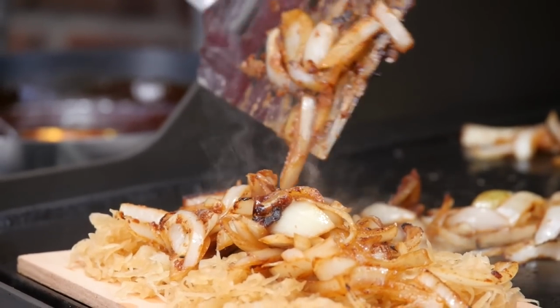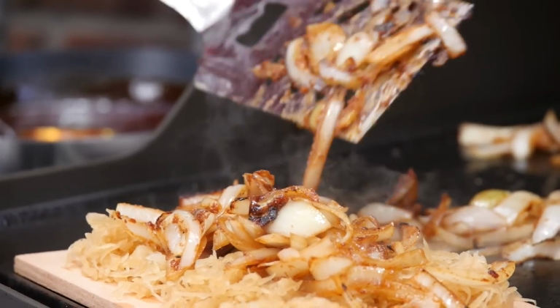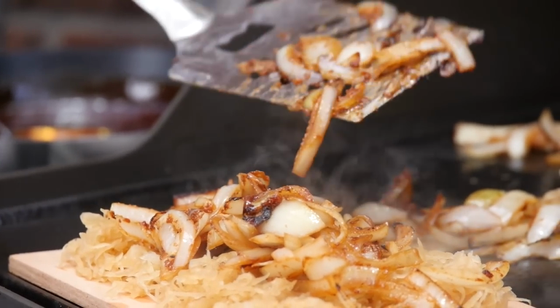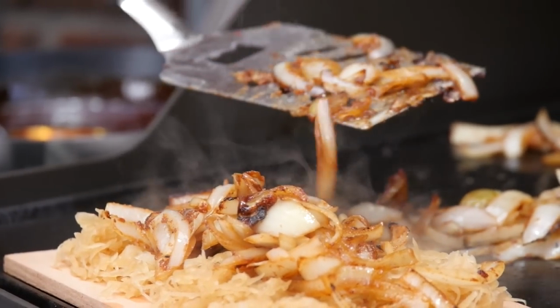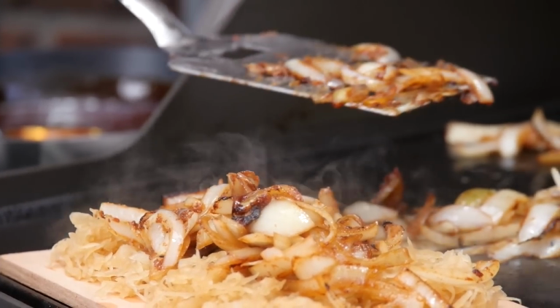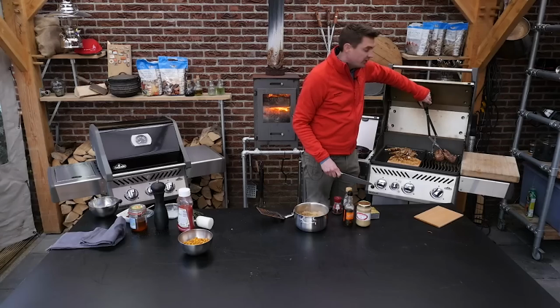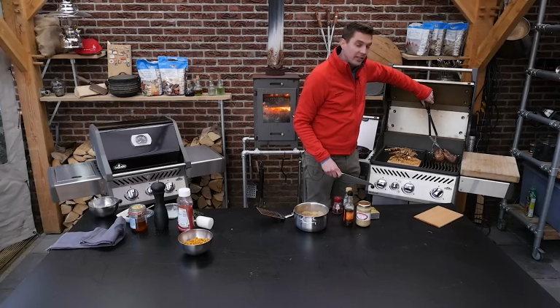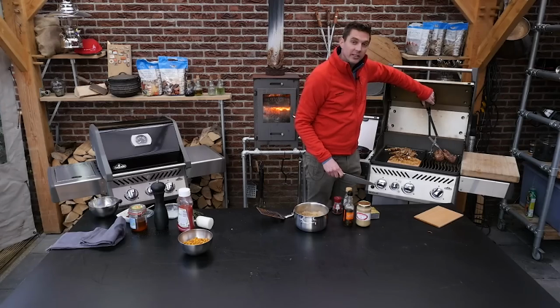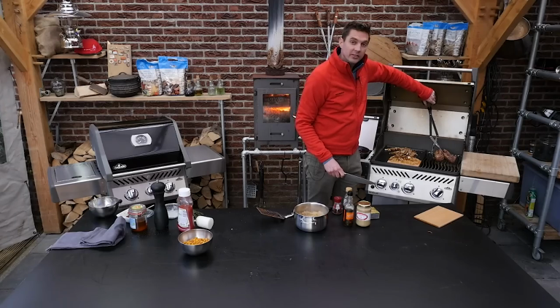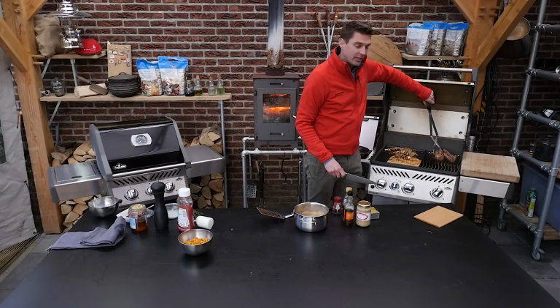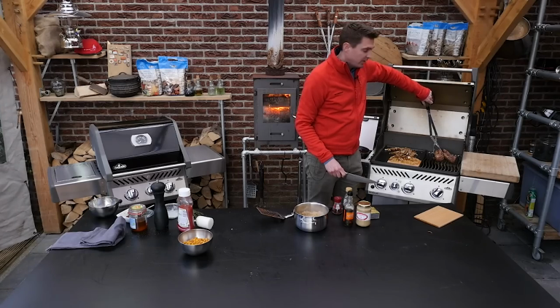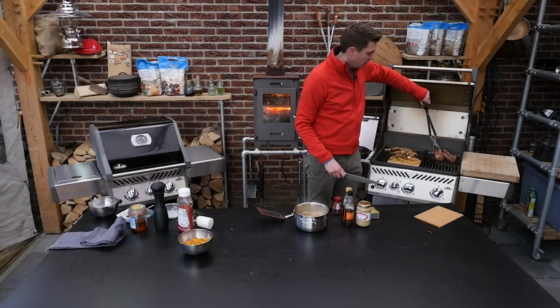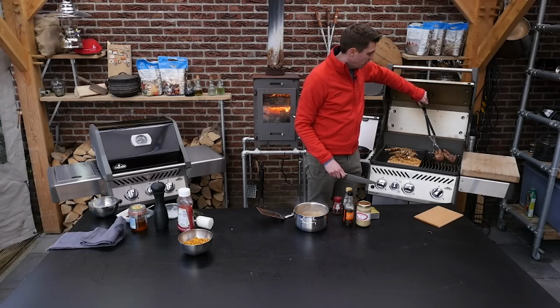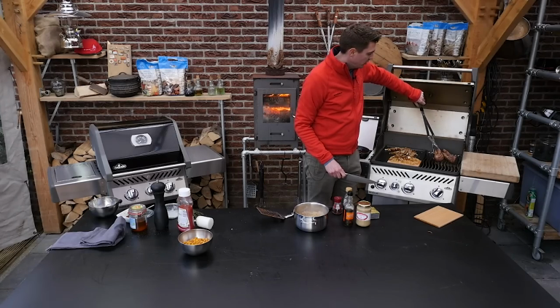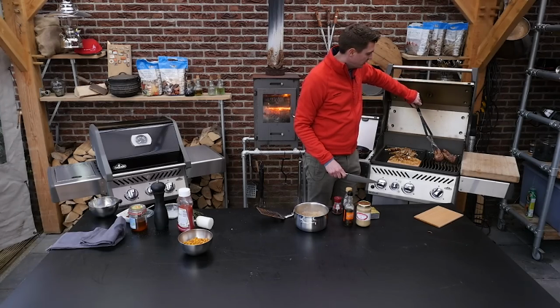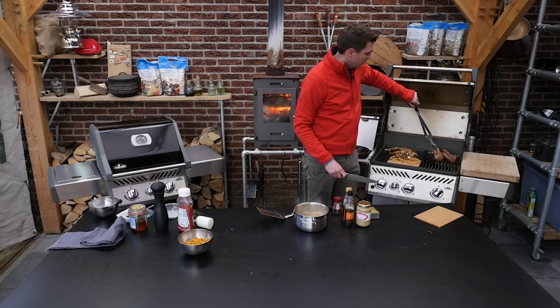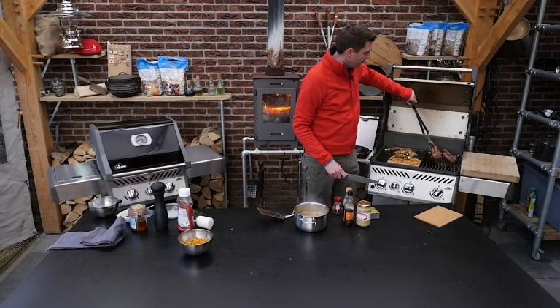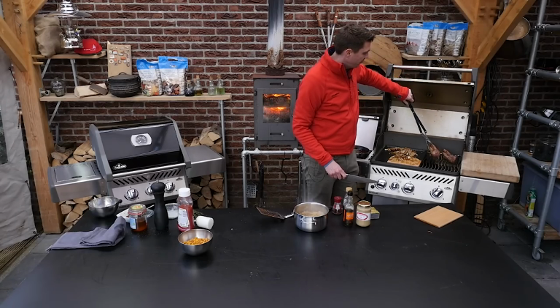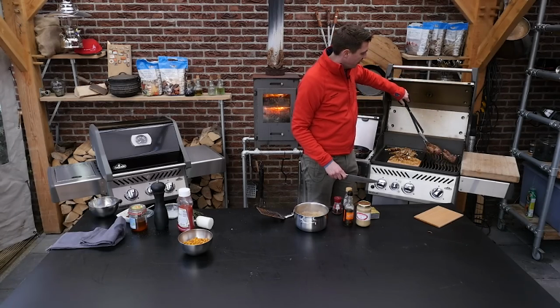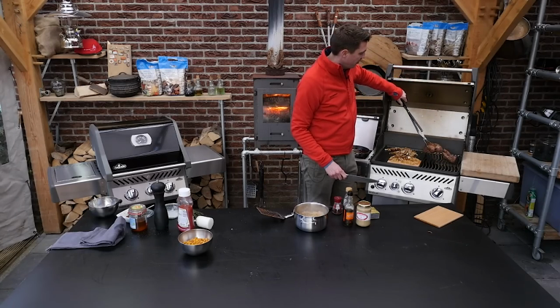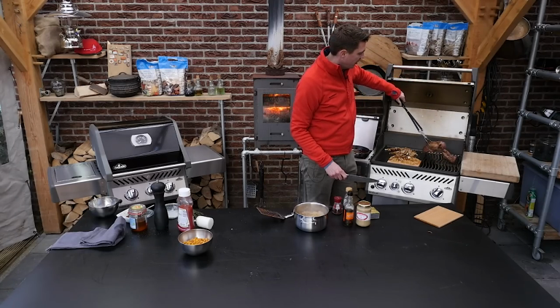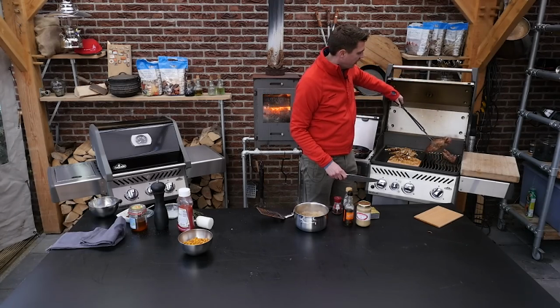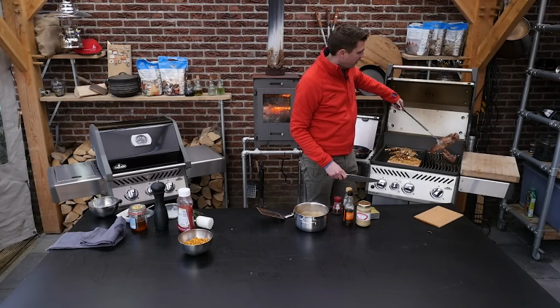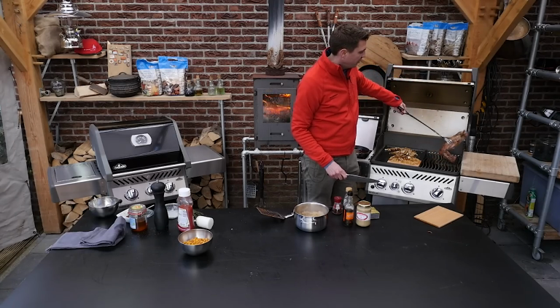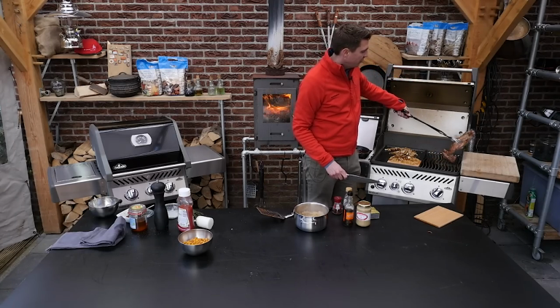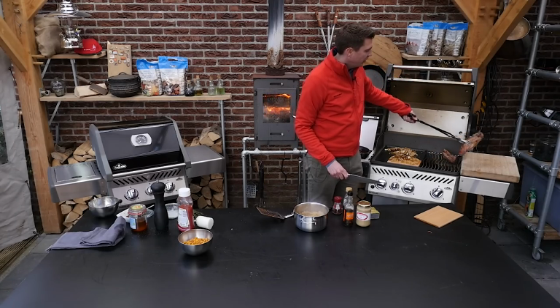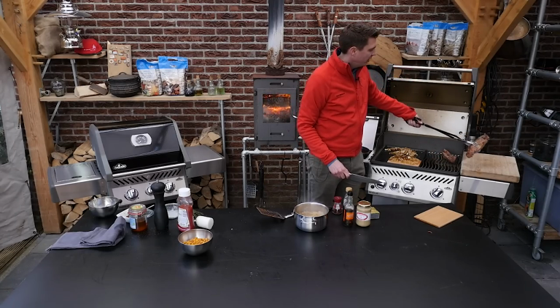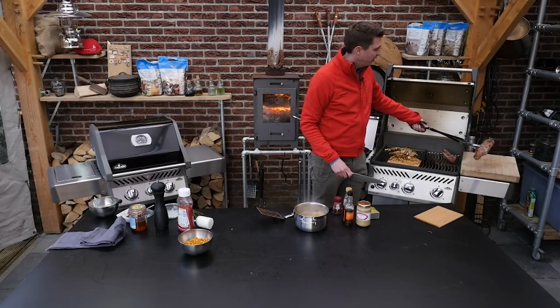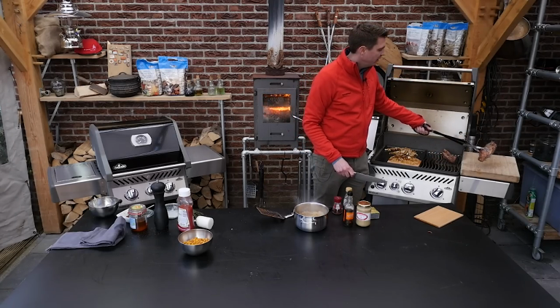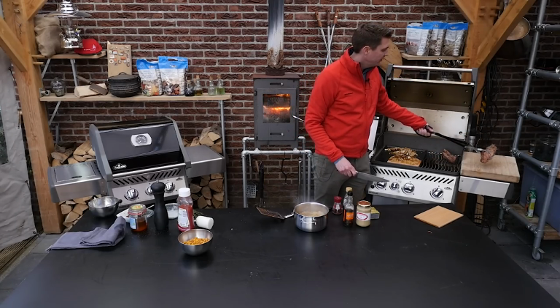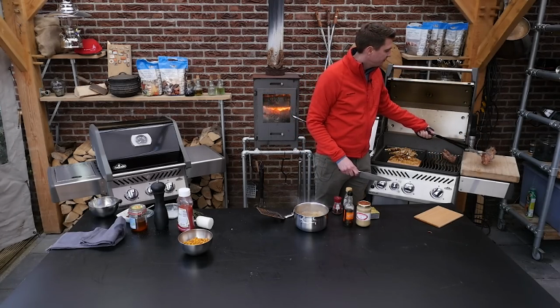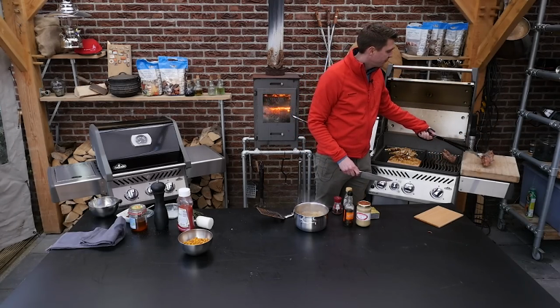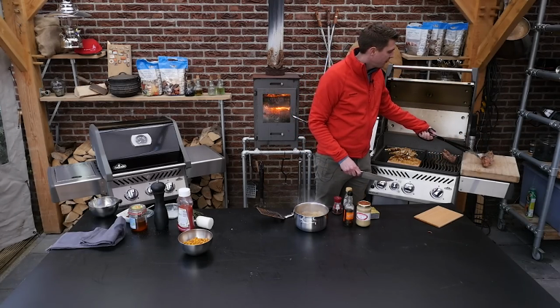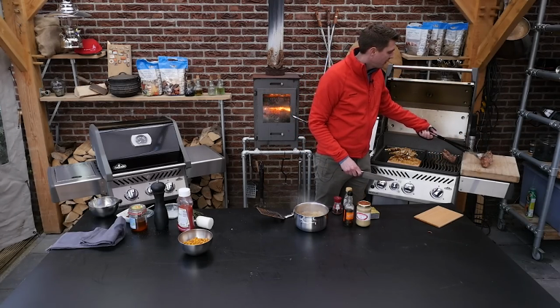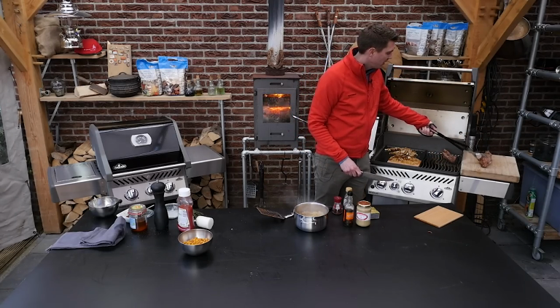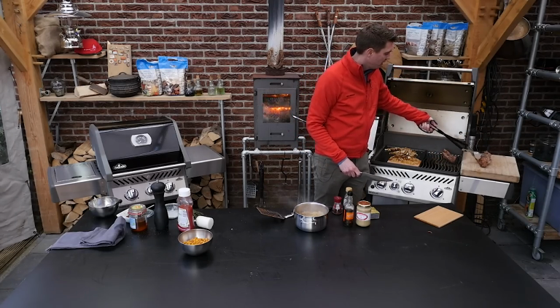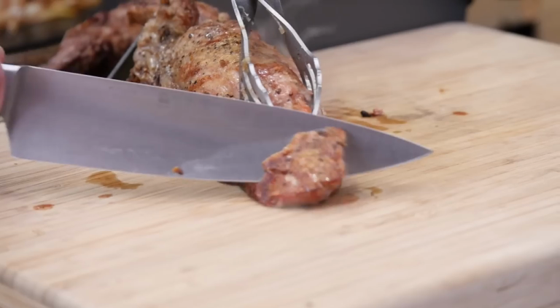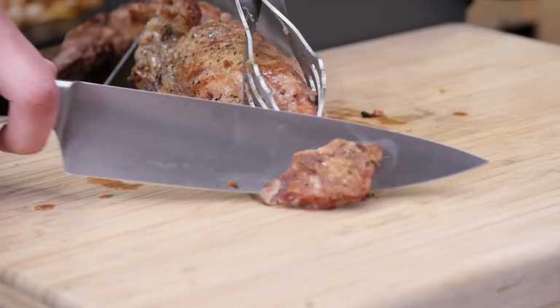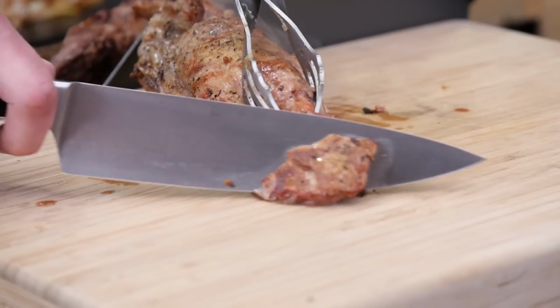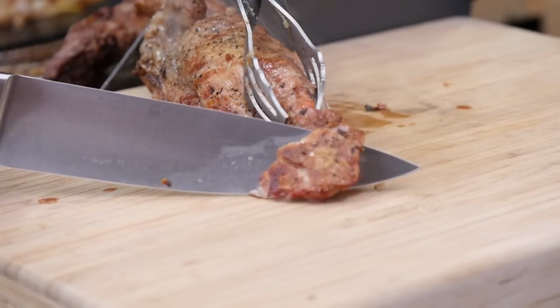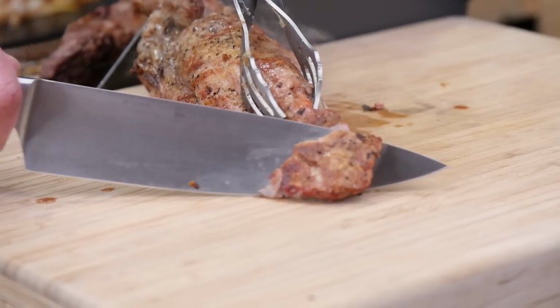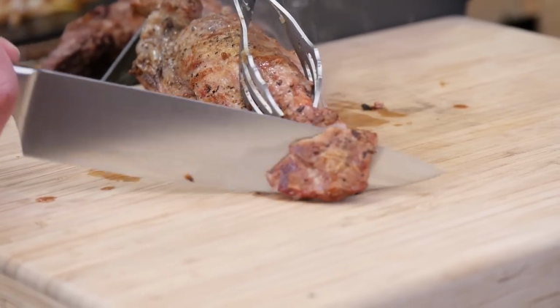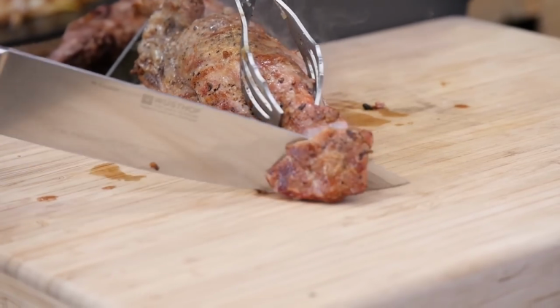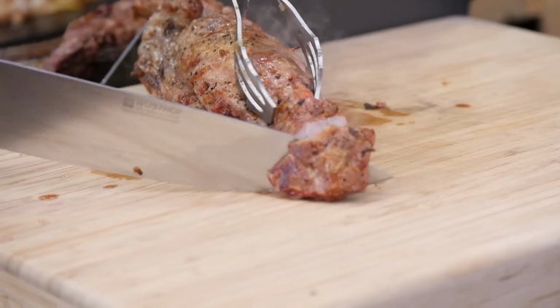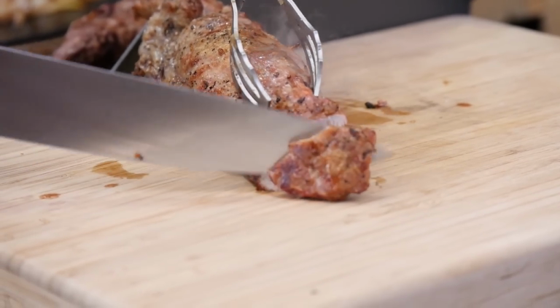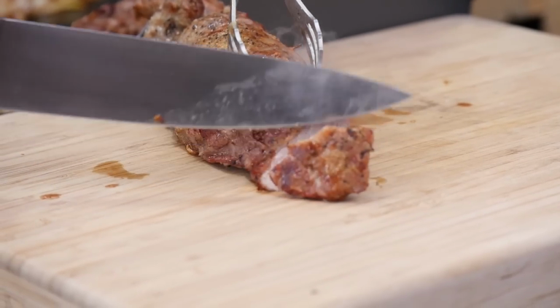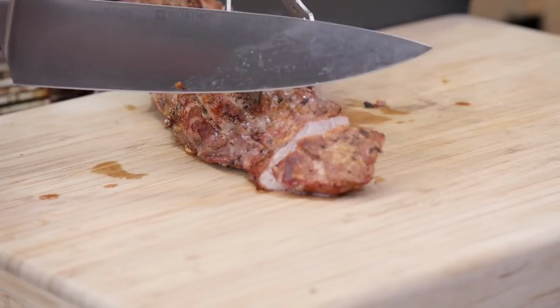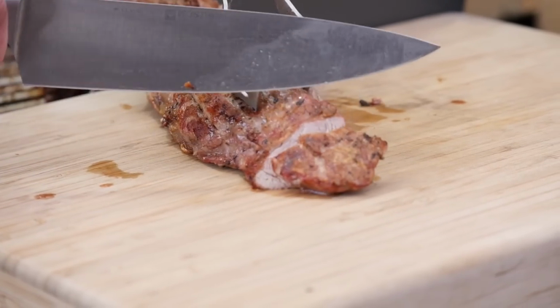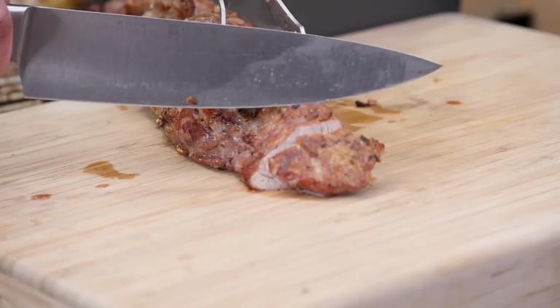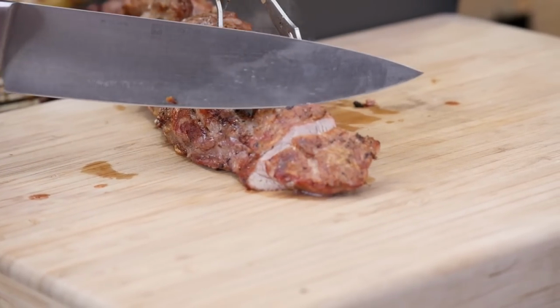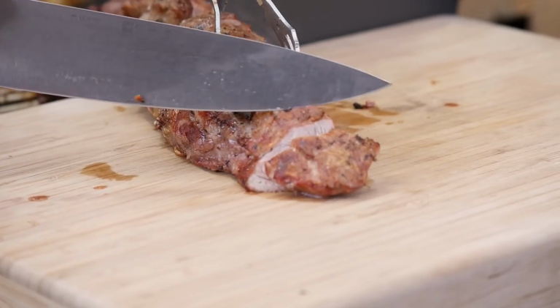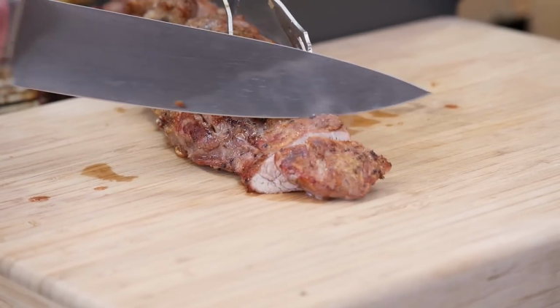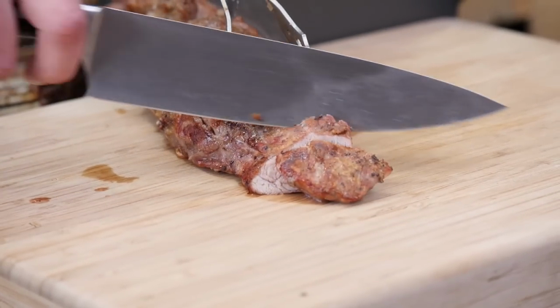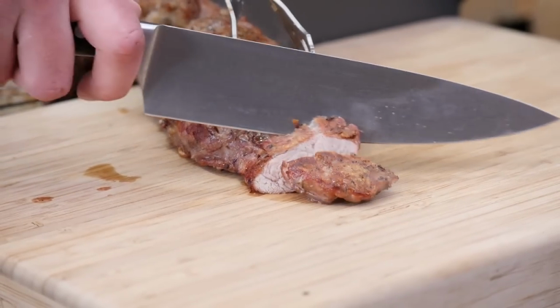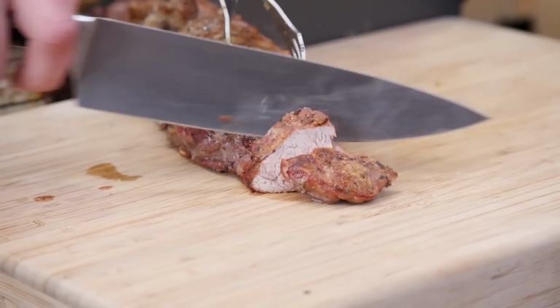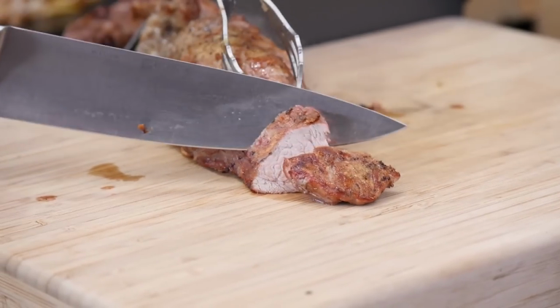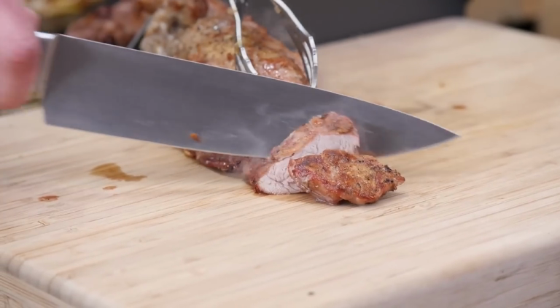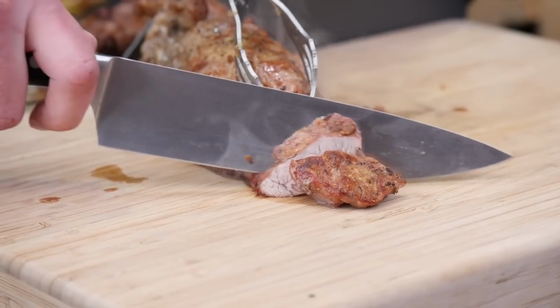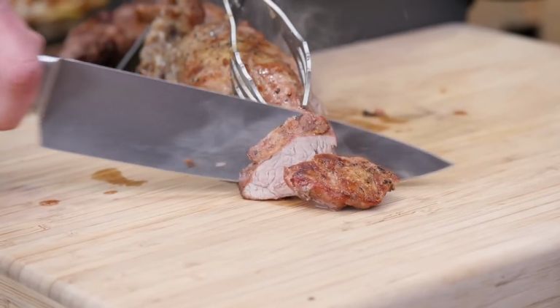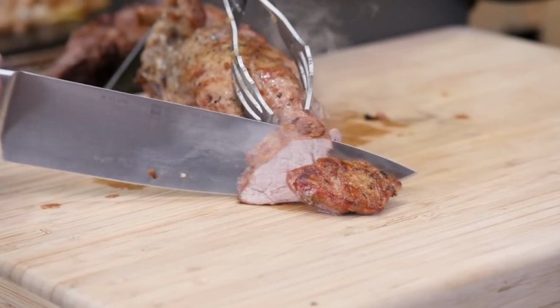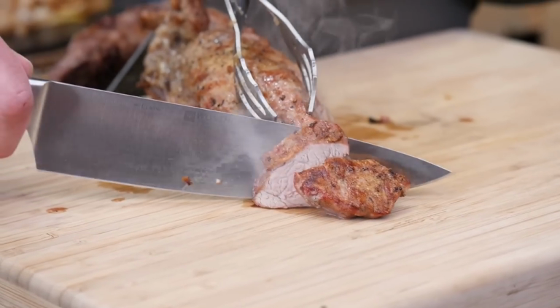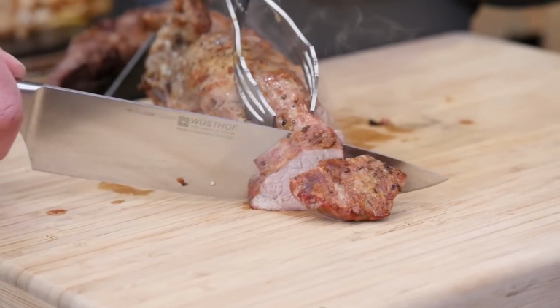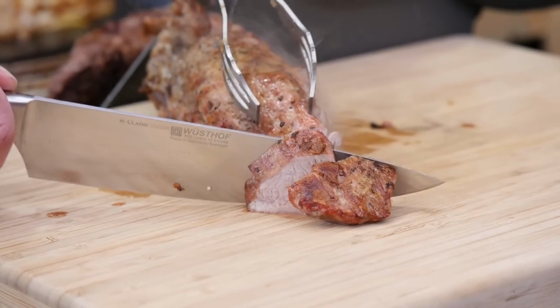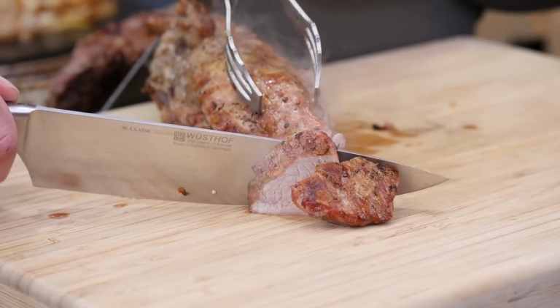We're going to take these tenderloins off and put them on the cutting board. We're going to slice them up and put them on the plank.